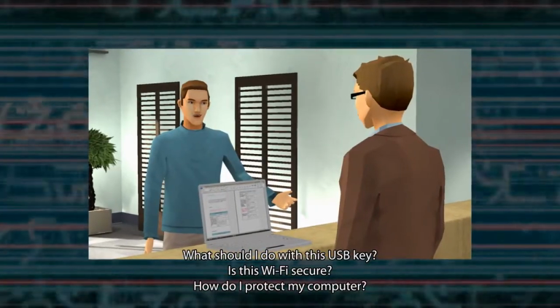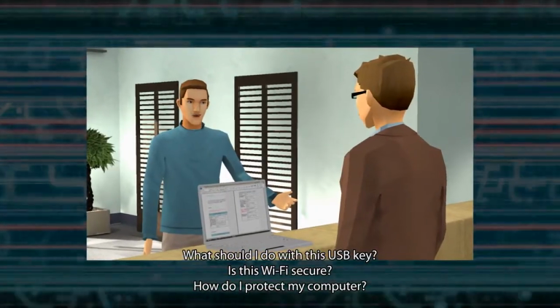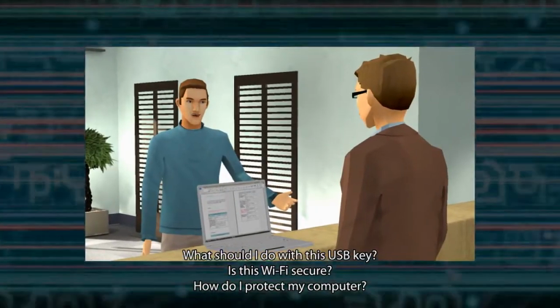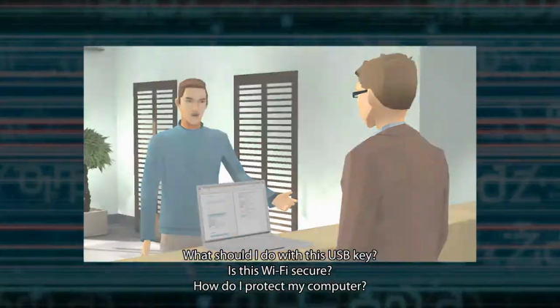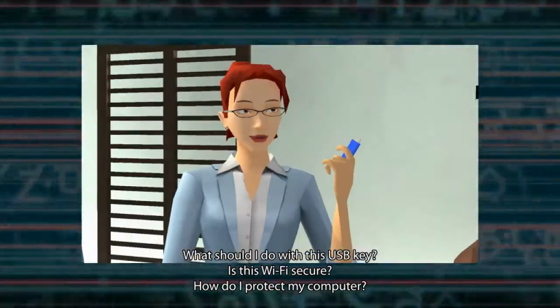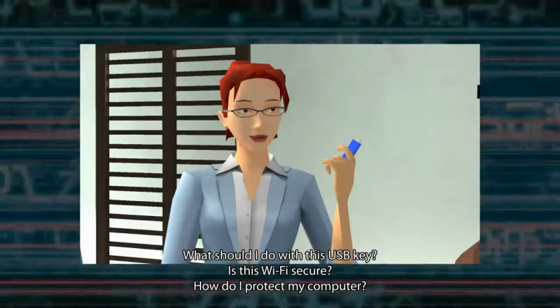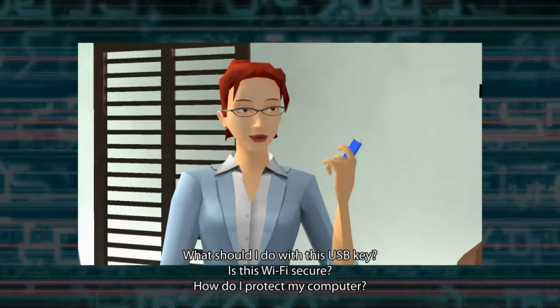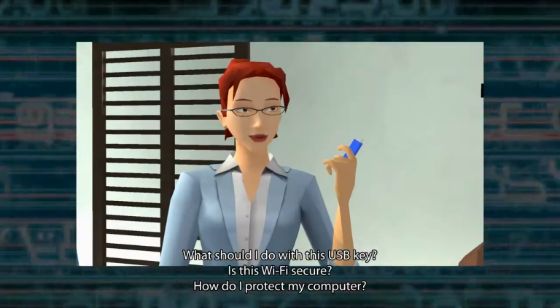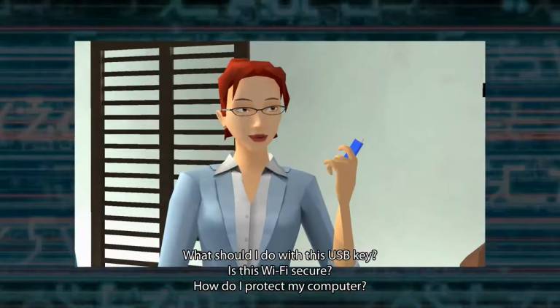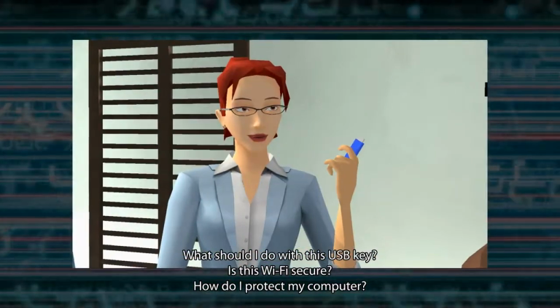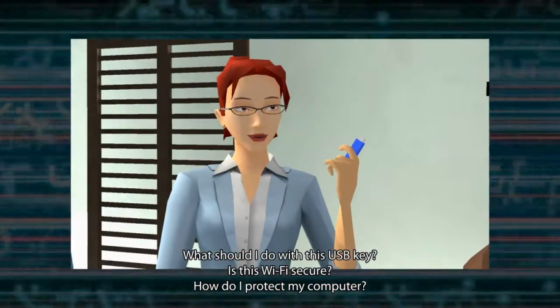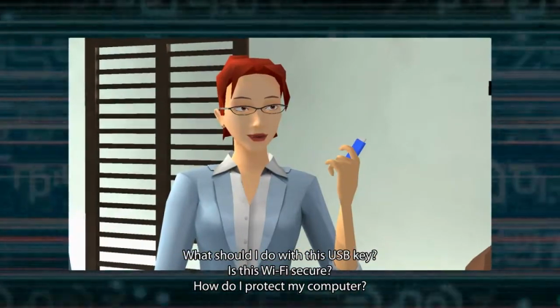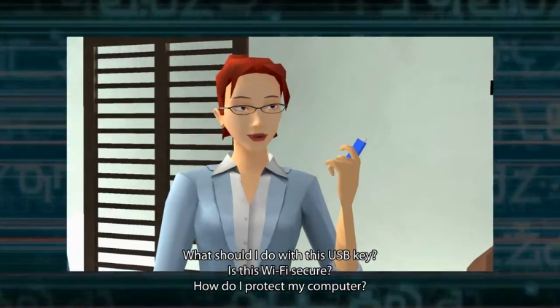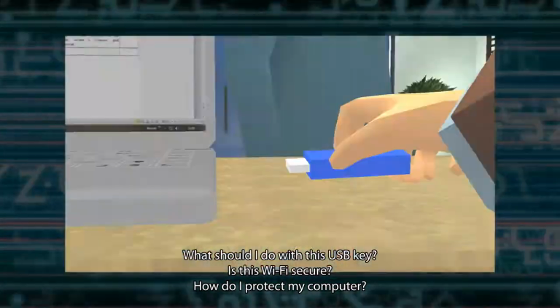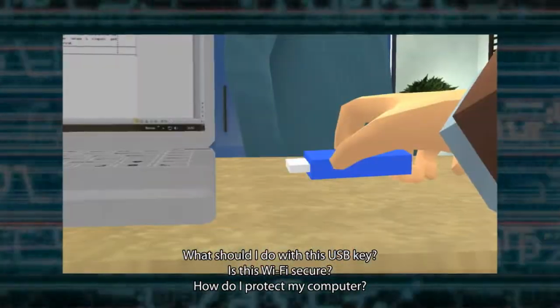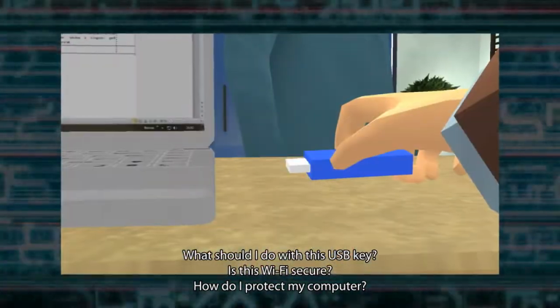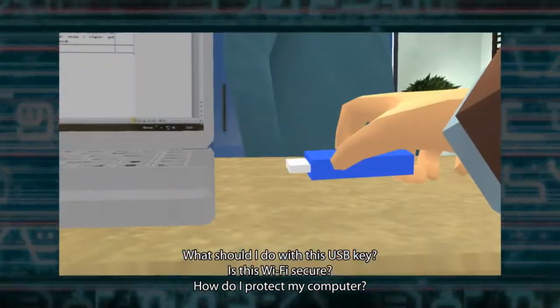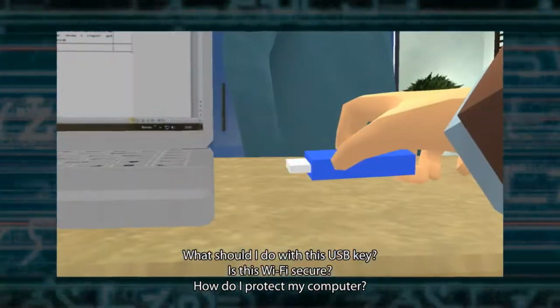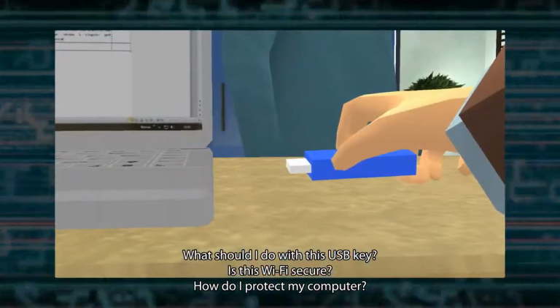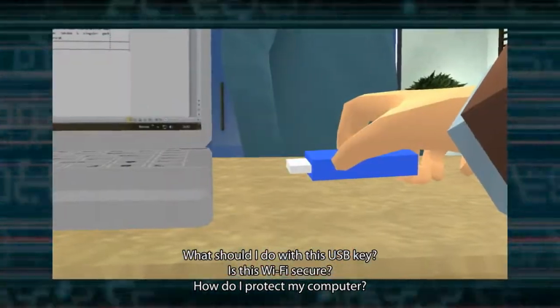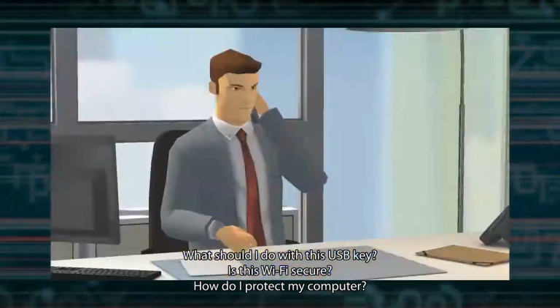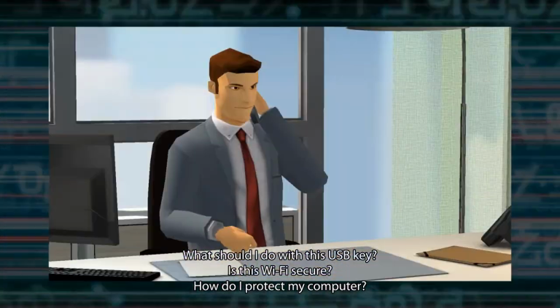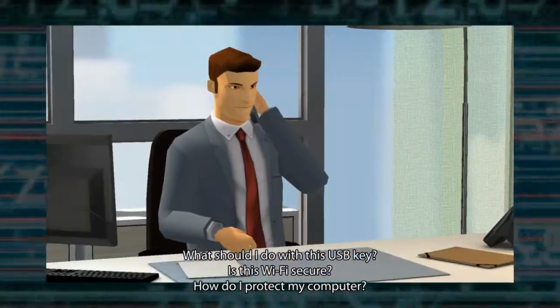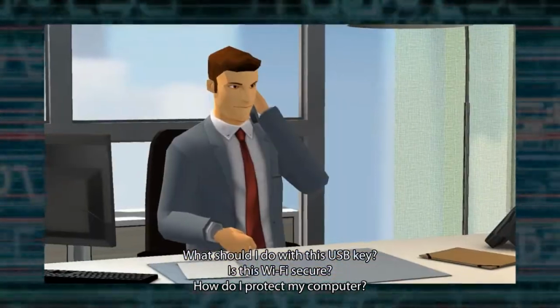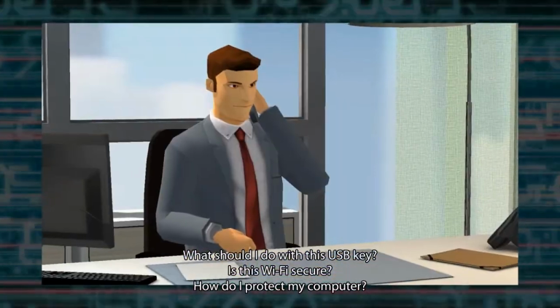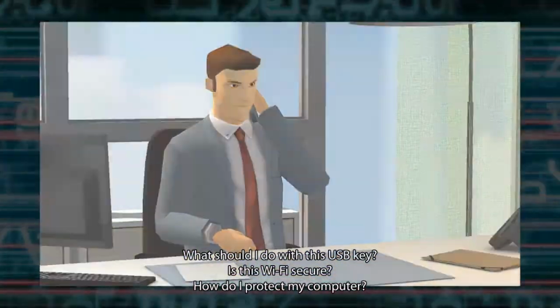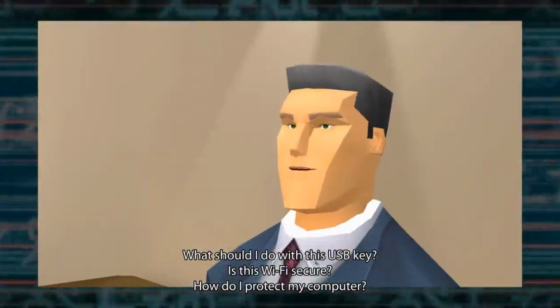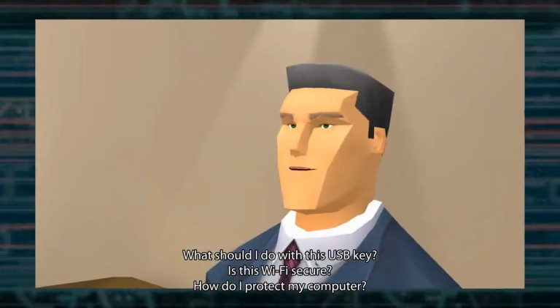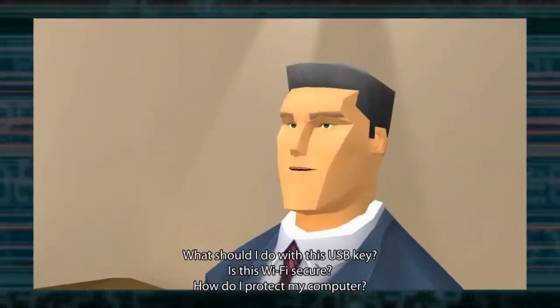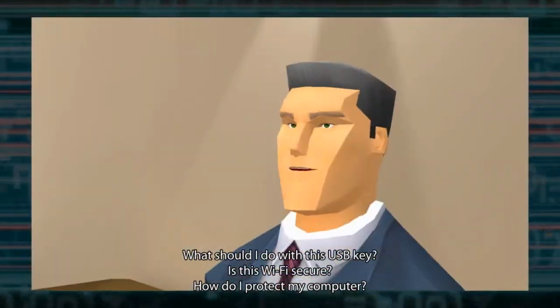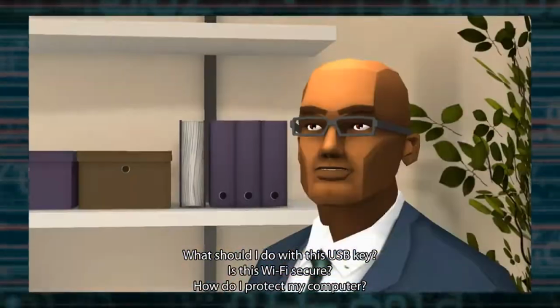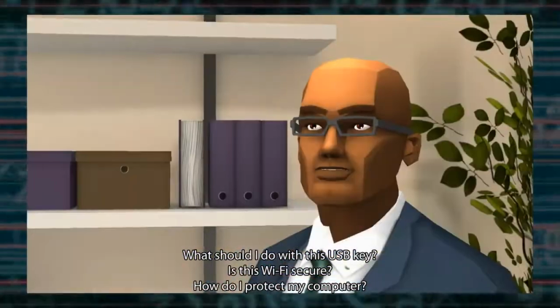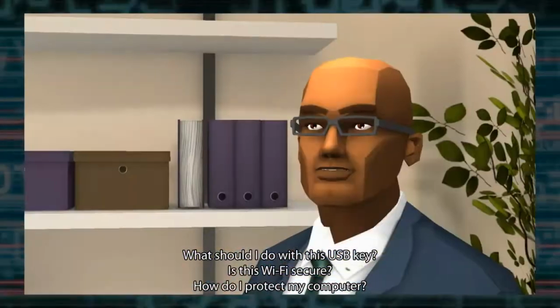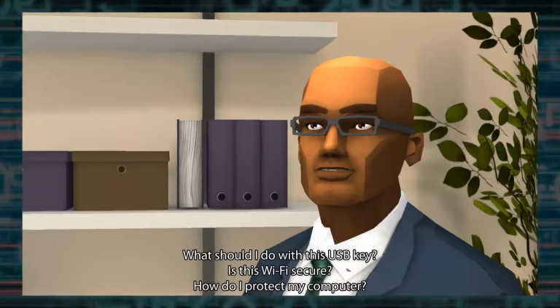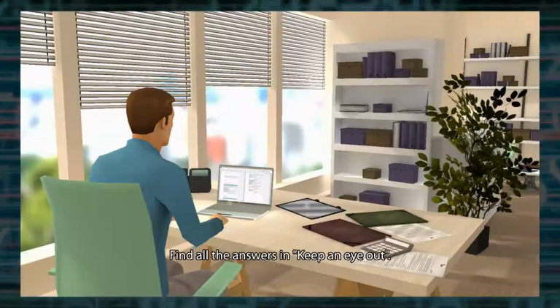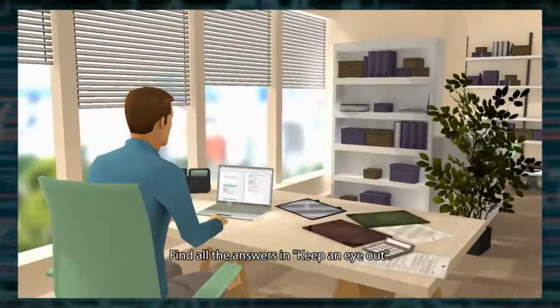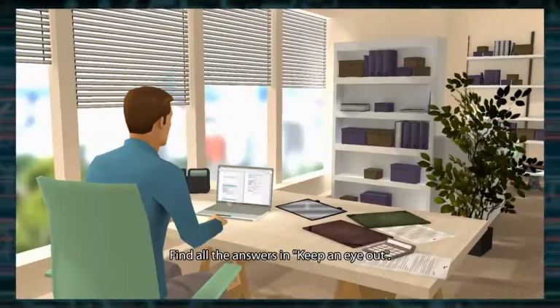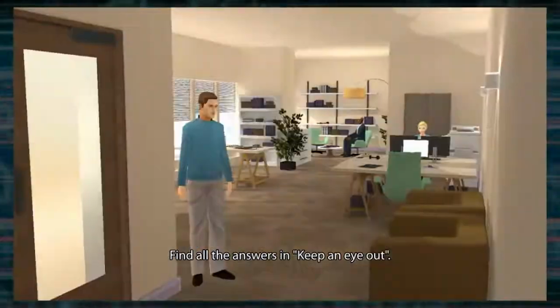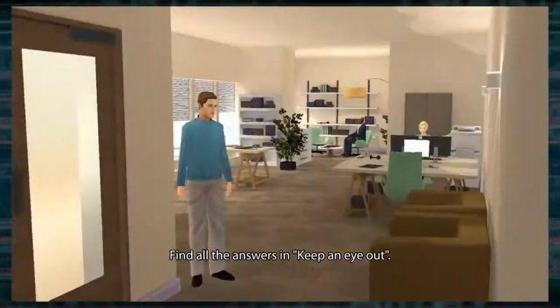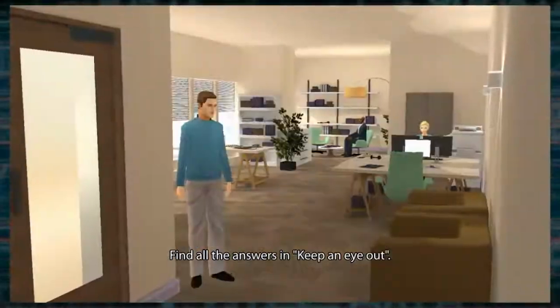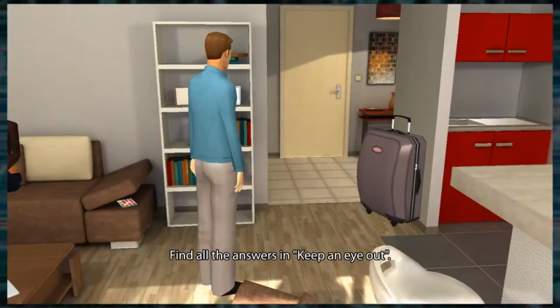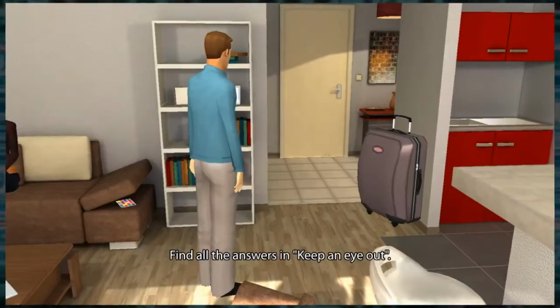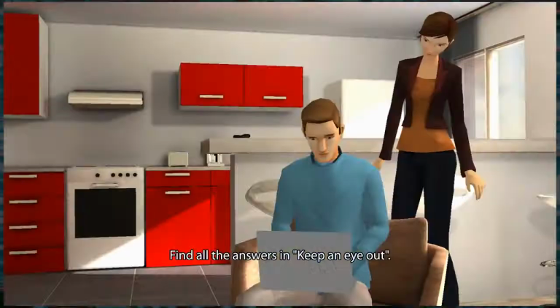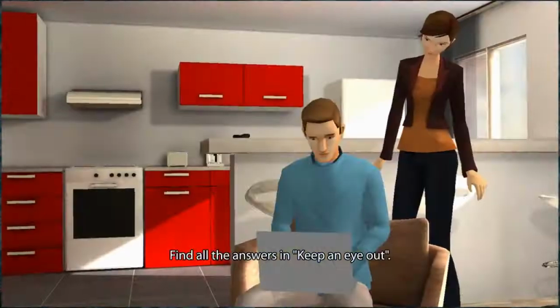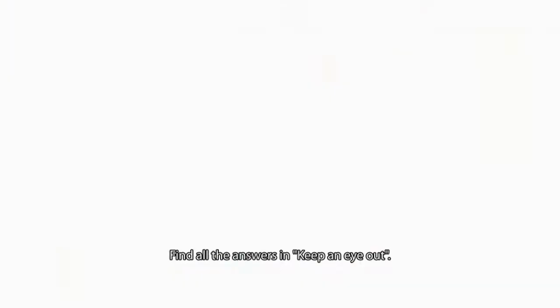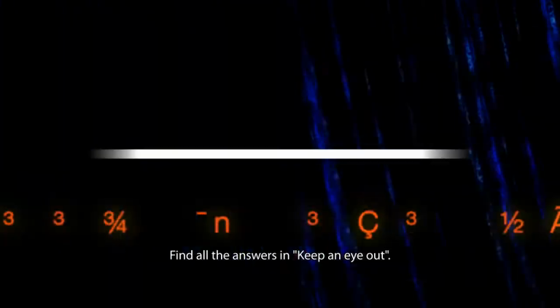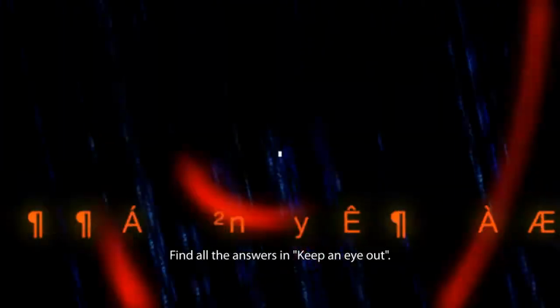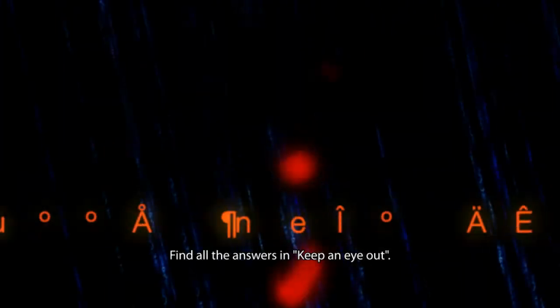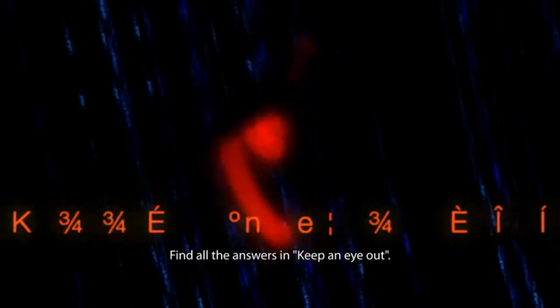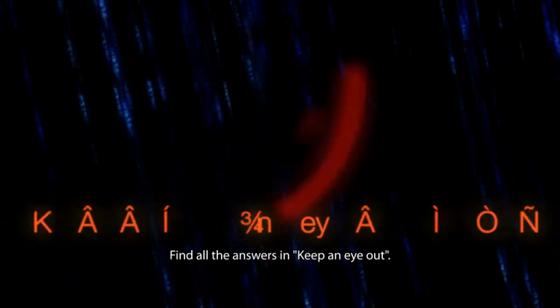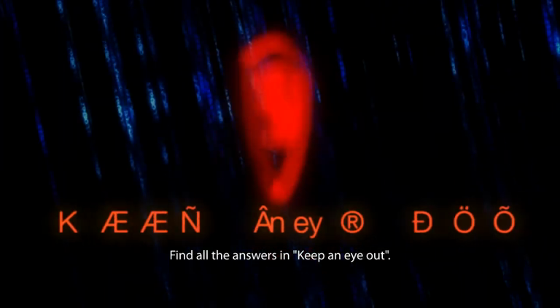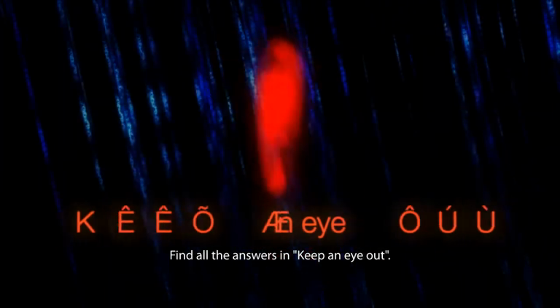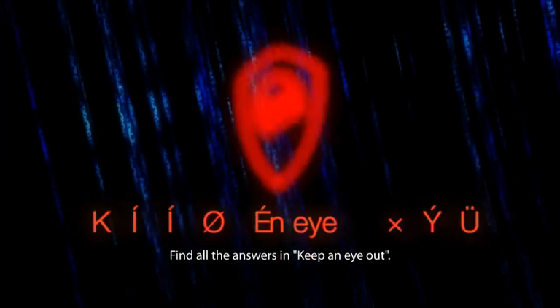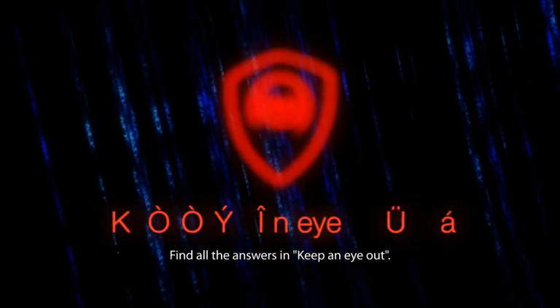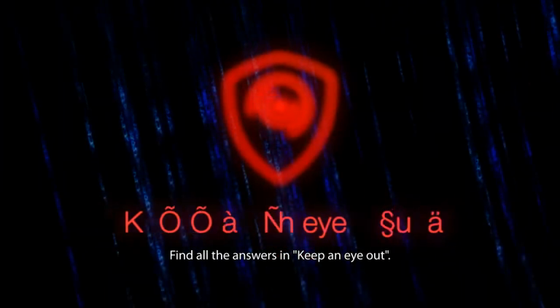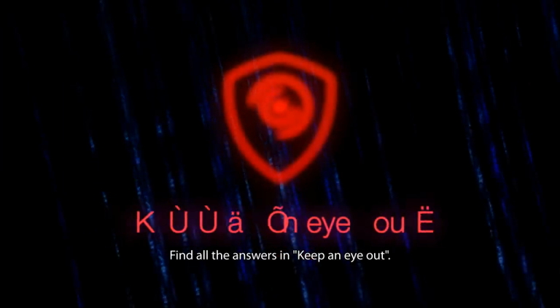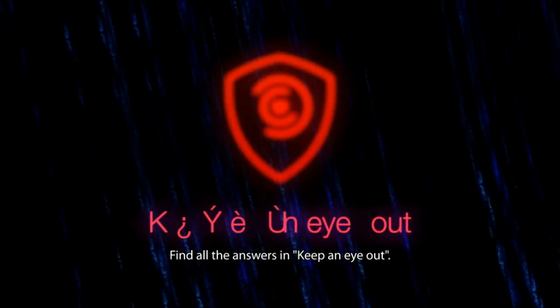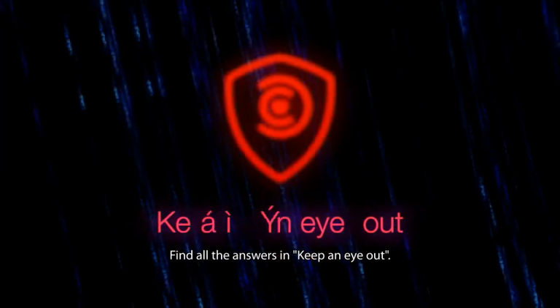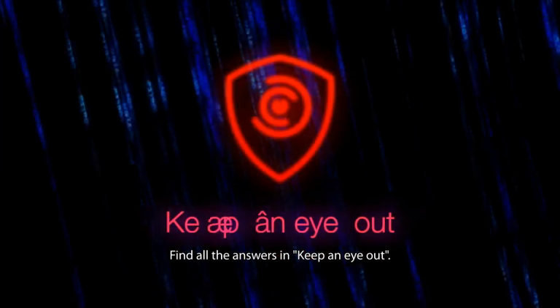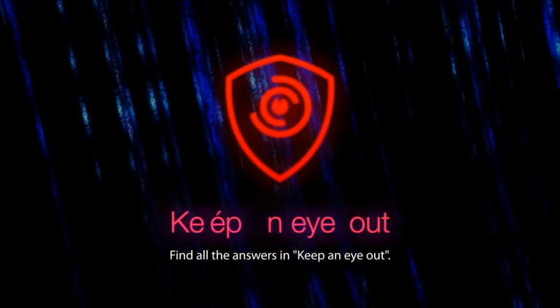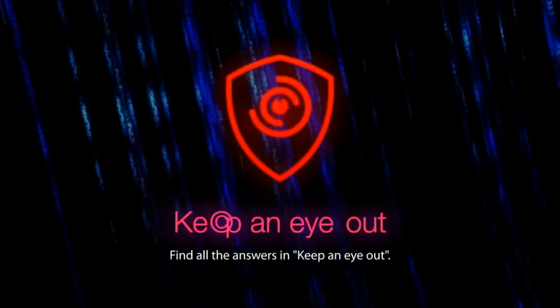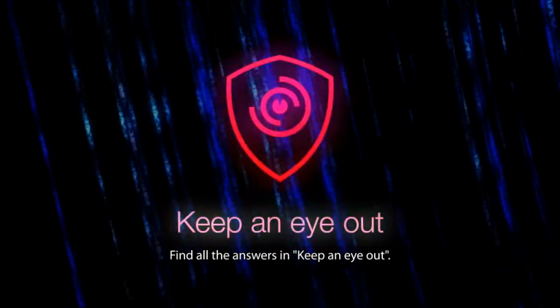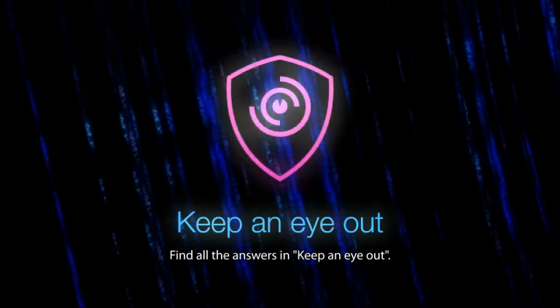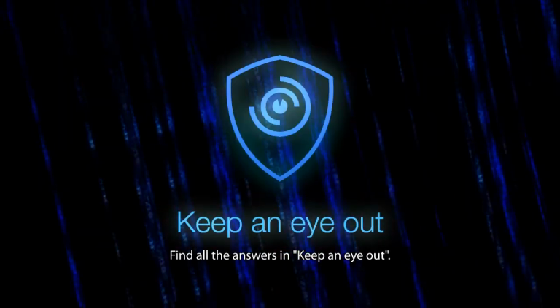What should I do with this USB key? Is this Wi-Fi secure? How do I protect my computer? Find all the answers in Keep an Eye Out.